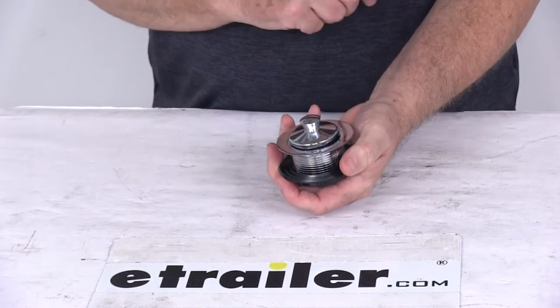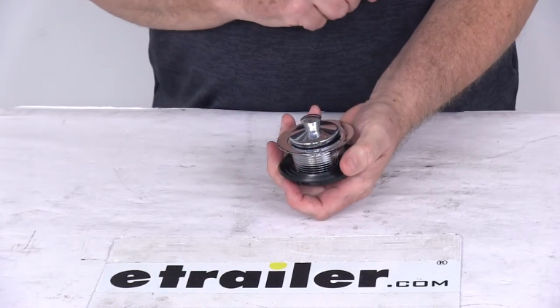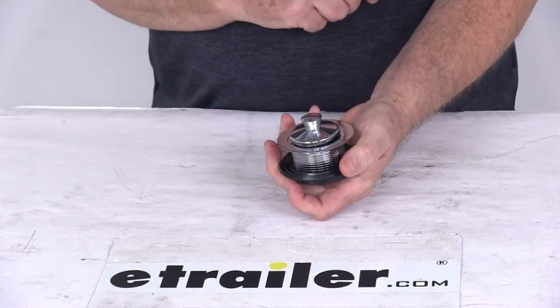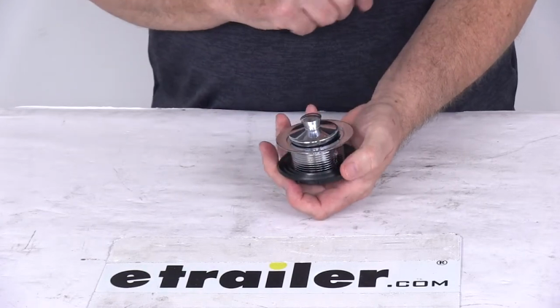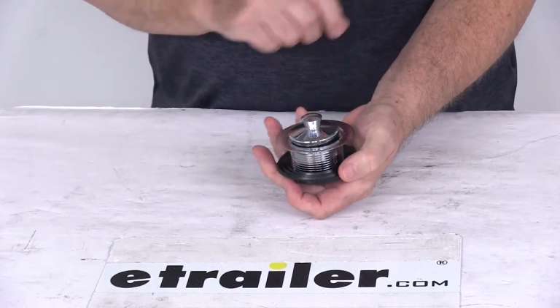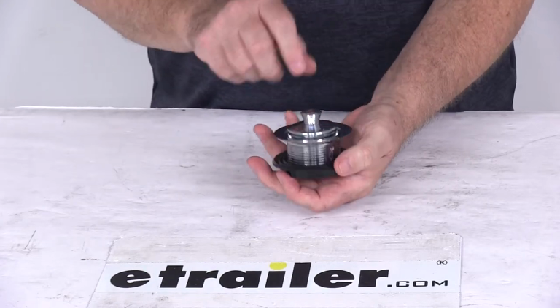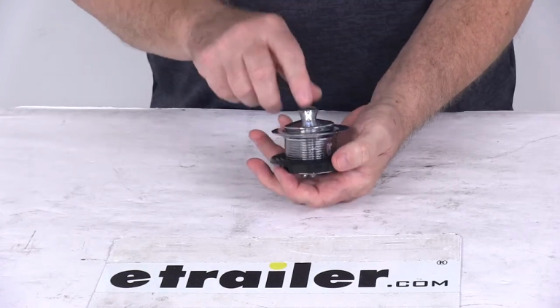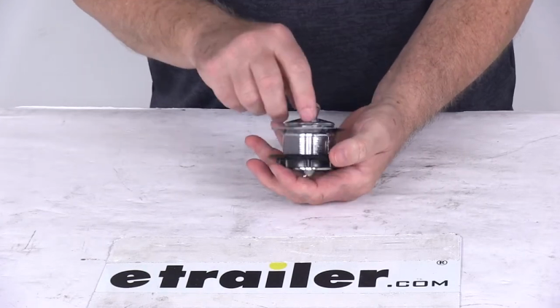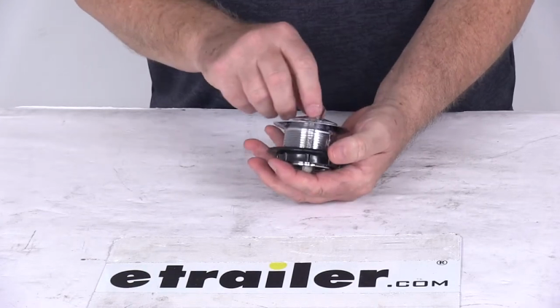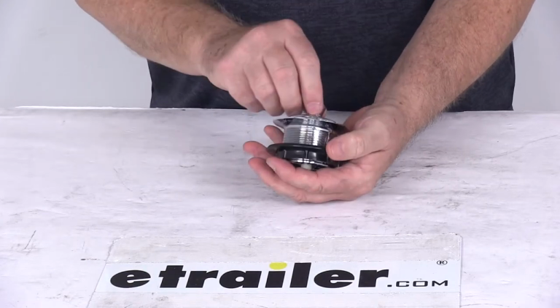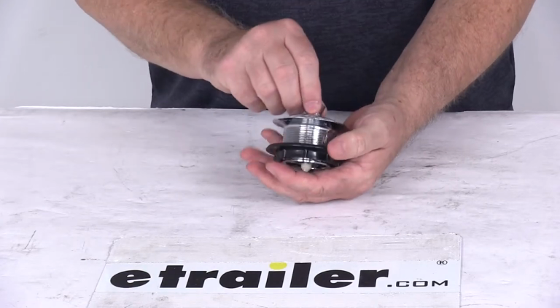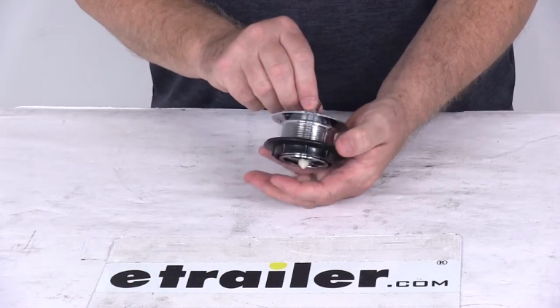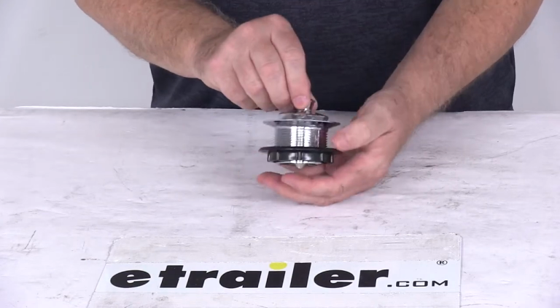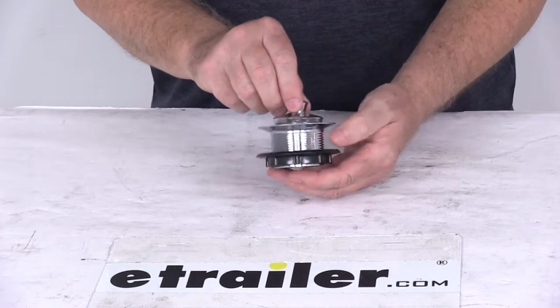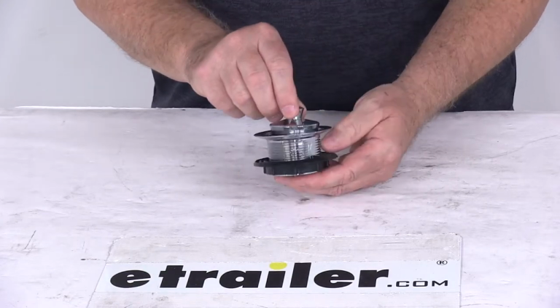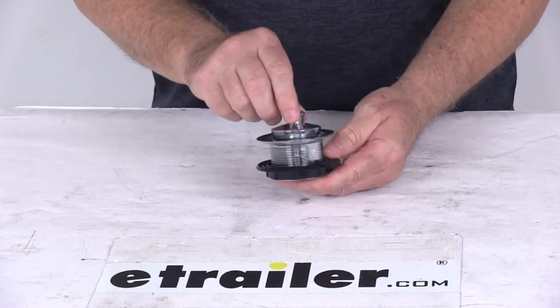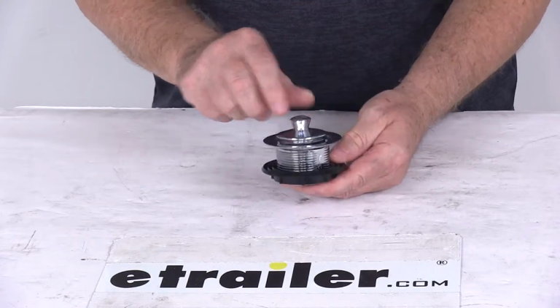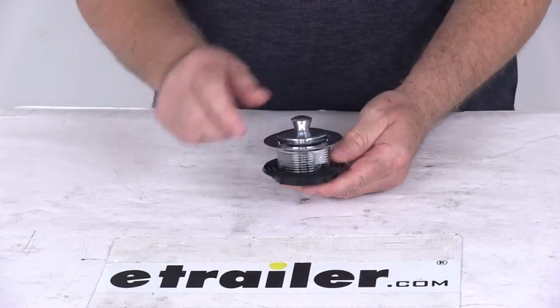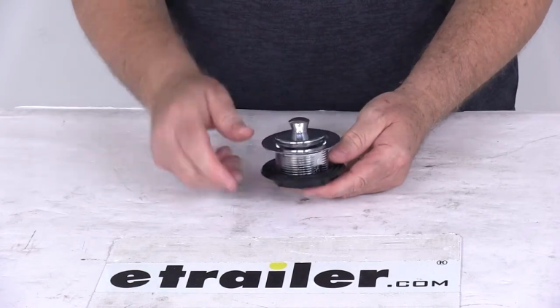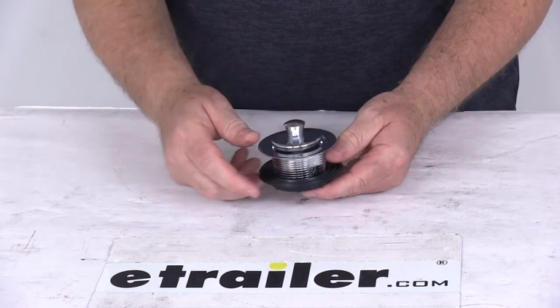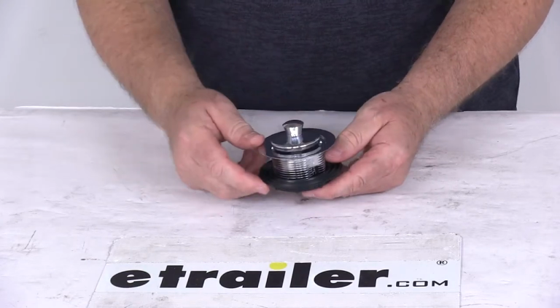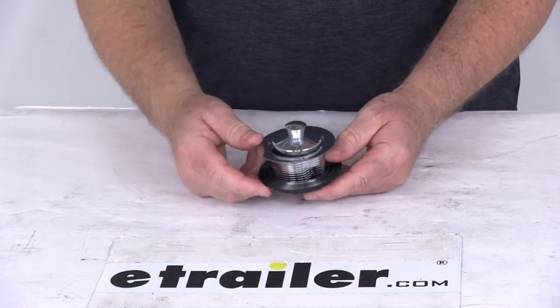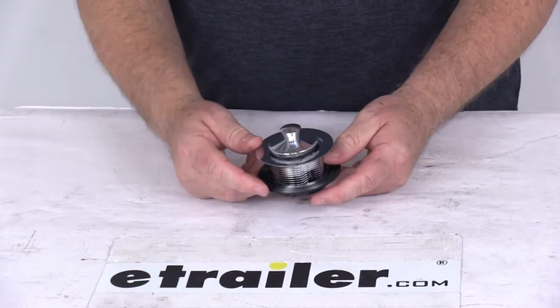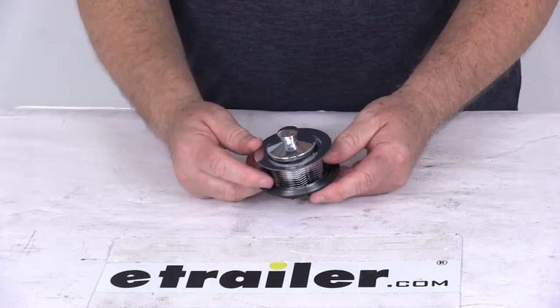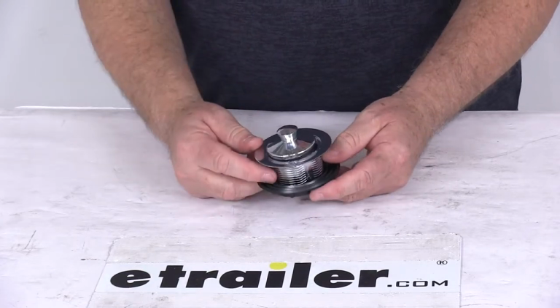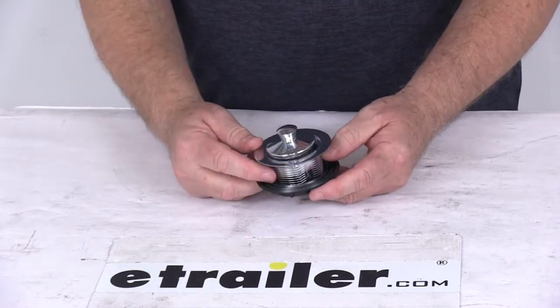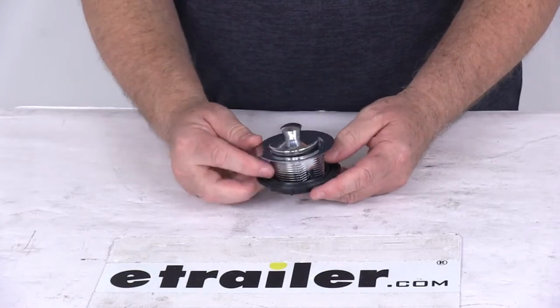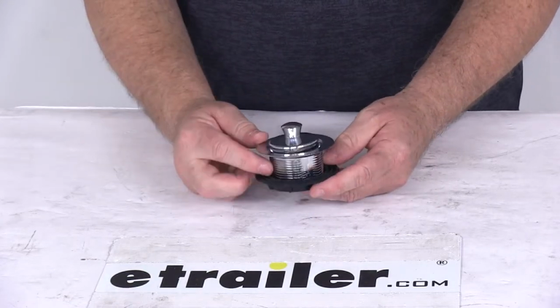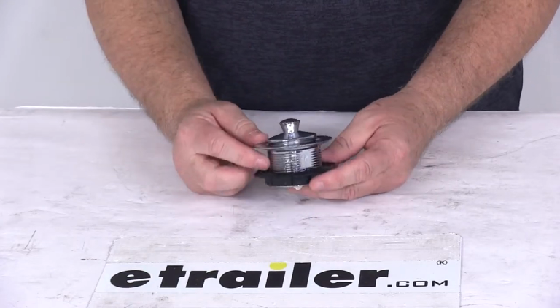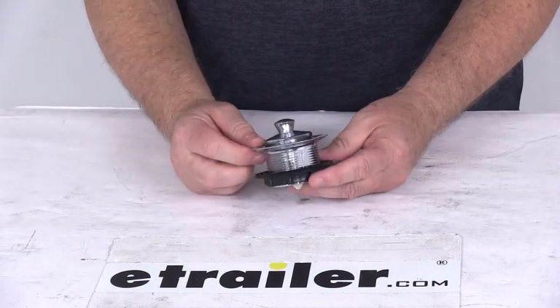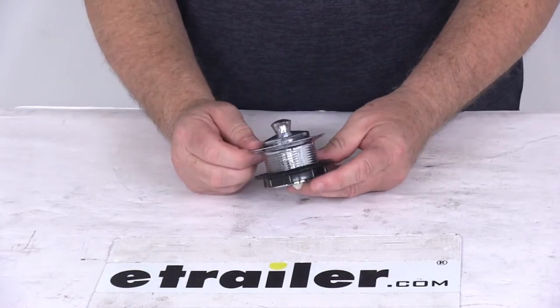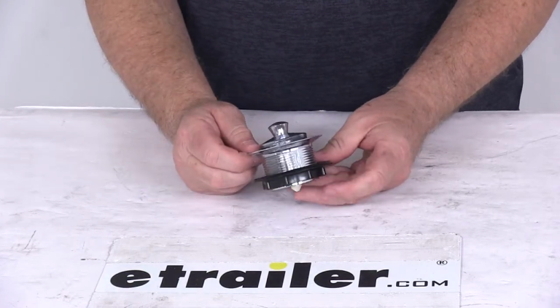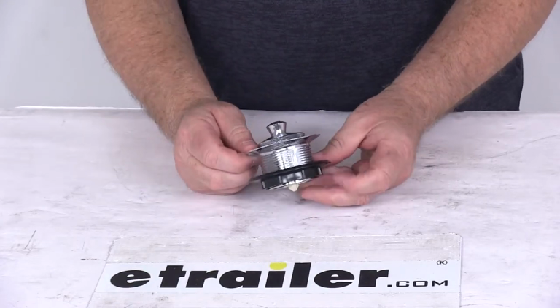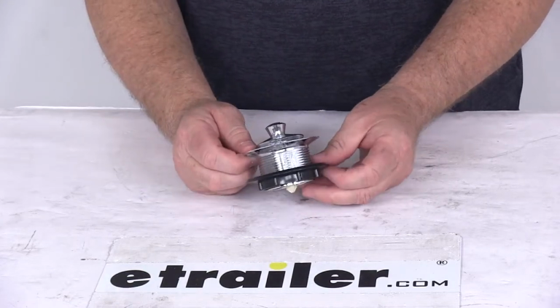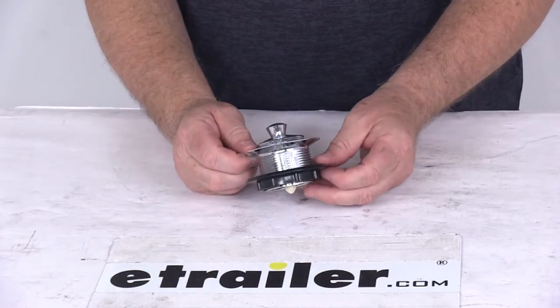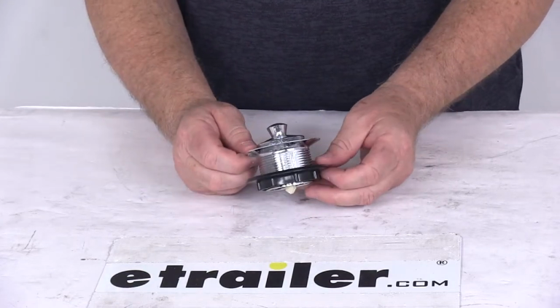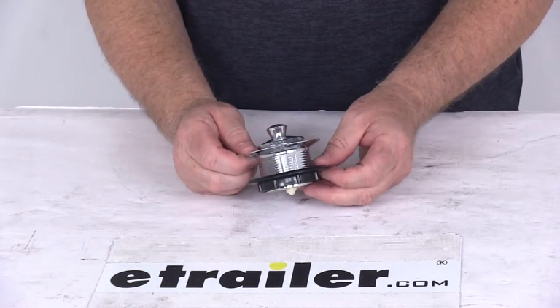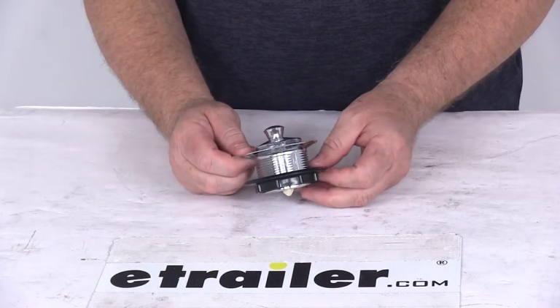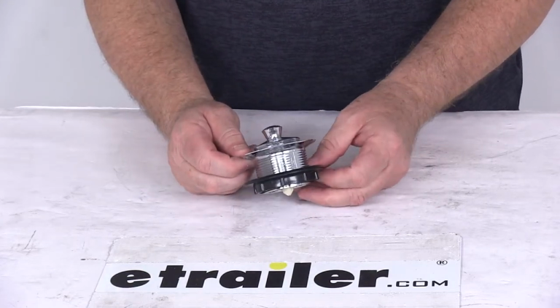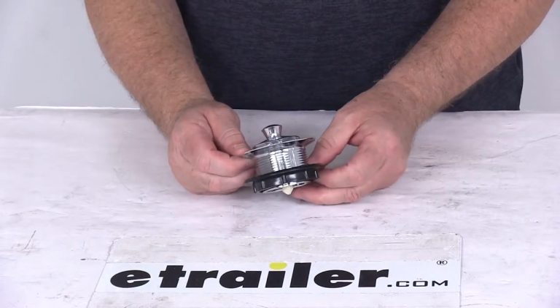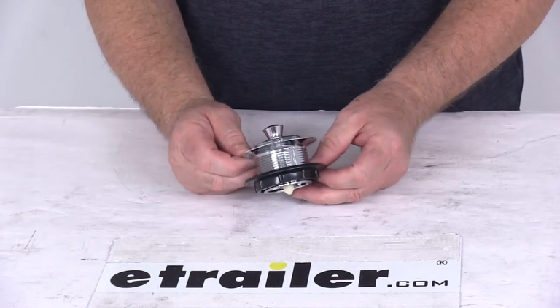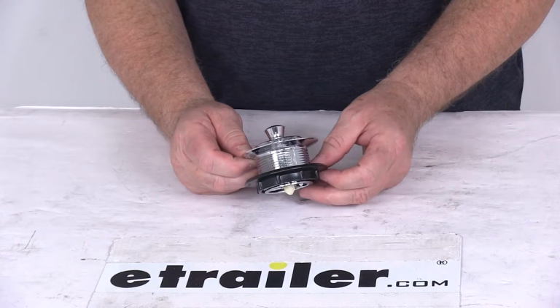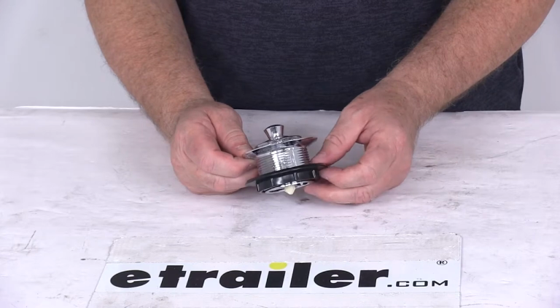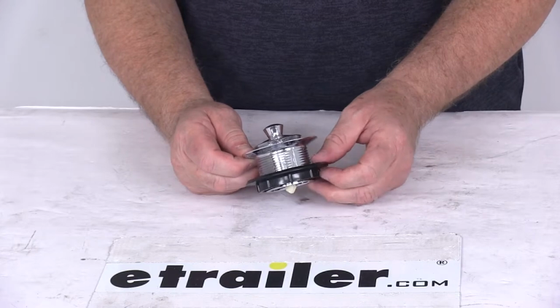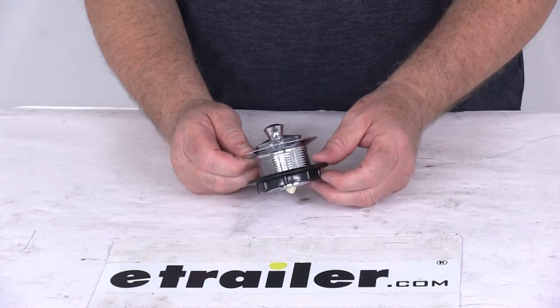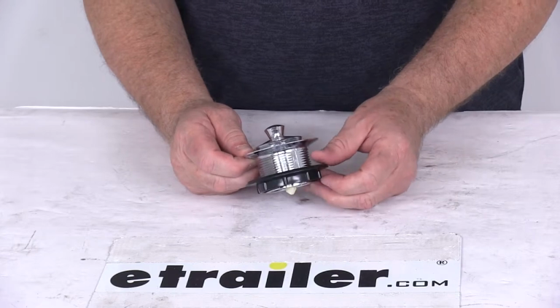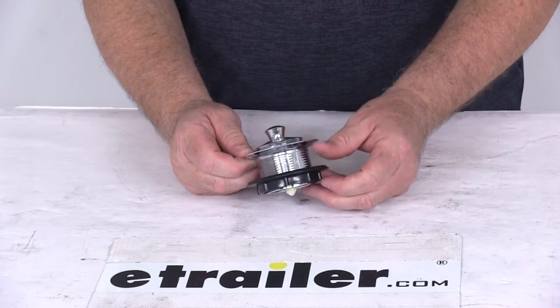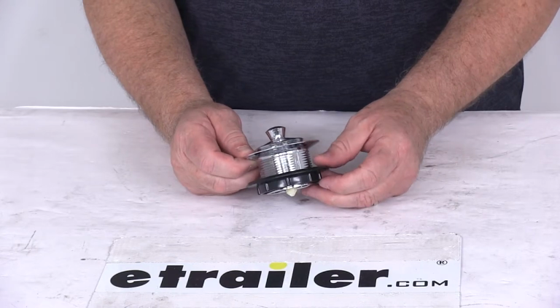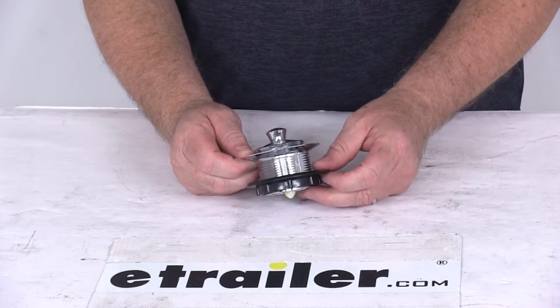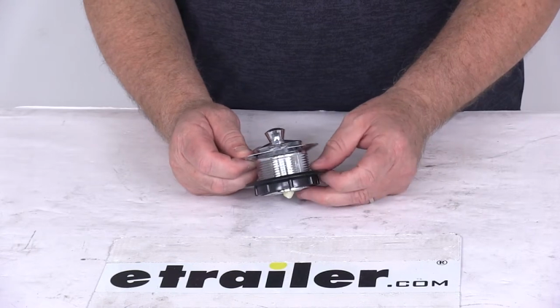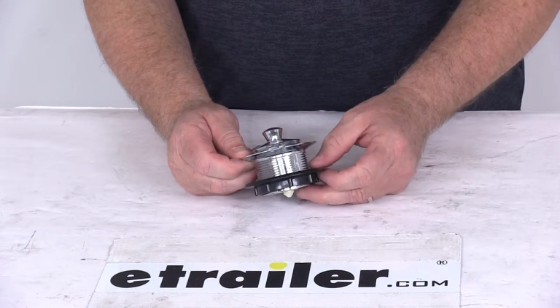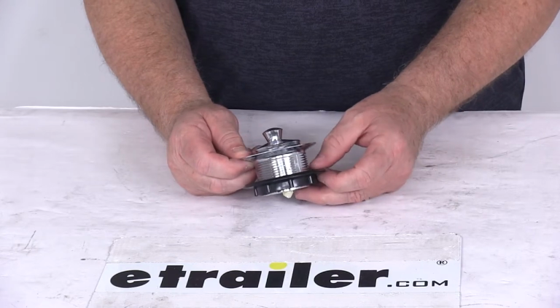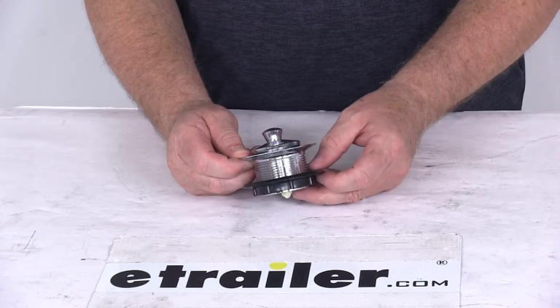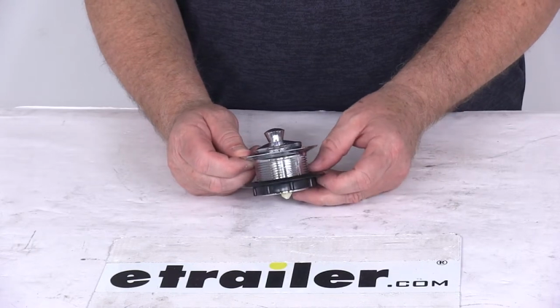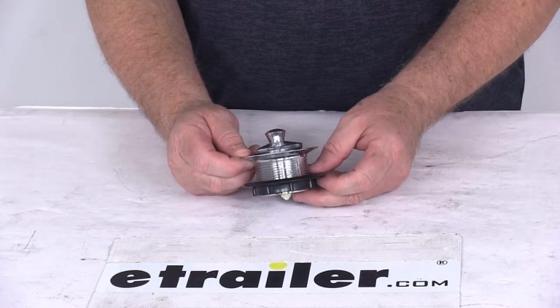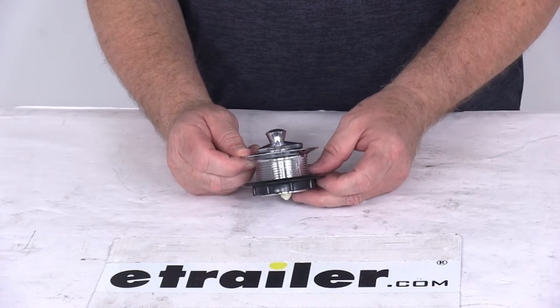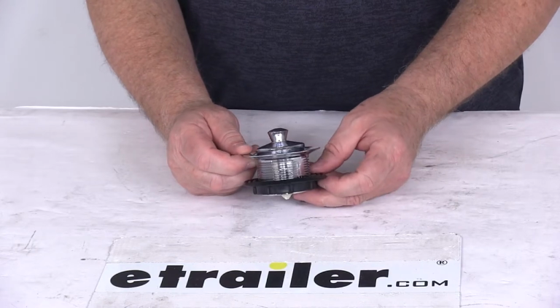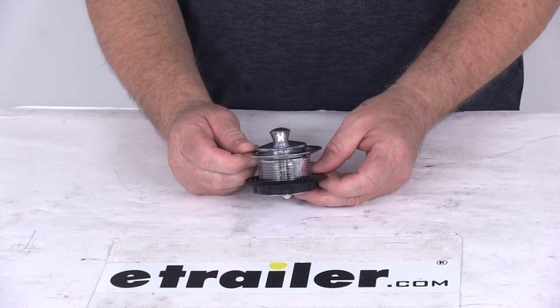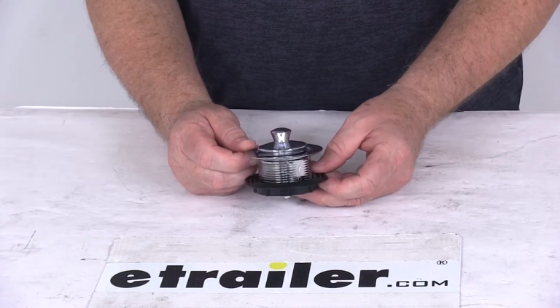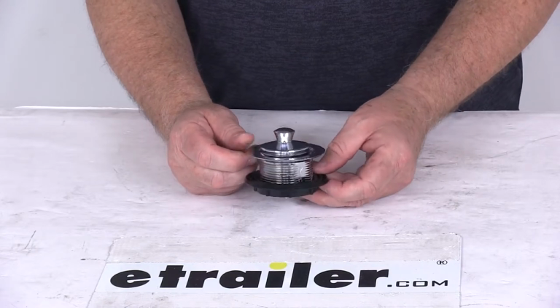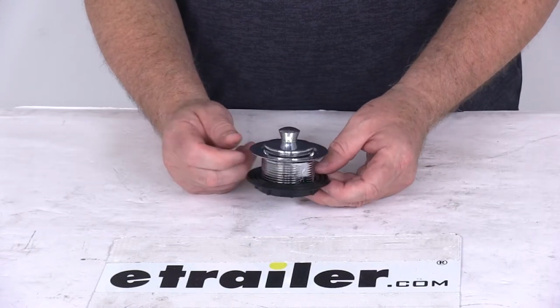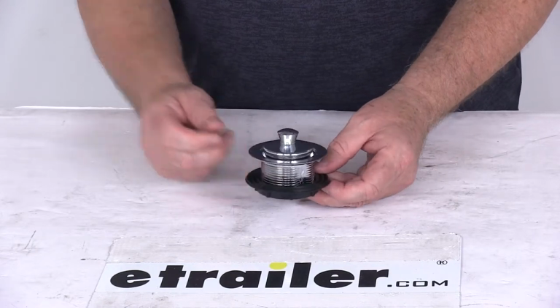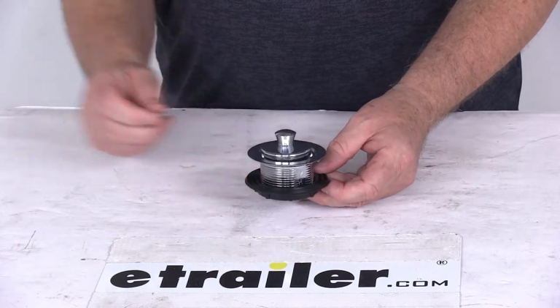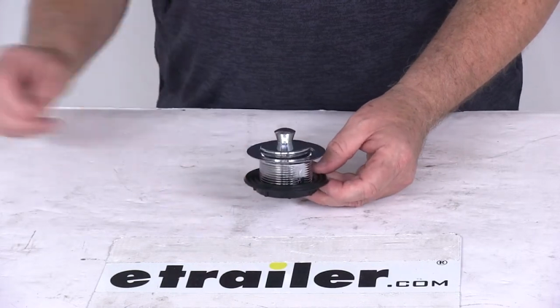But that should do it for the review on the chrome 1½ inch diameter pop stop tub drain.